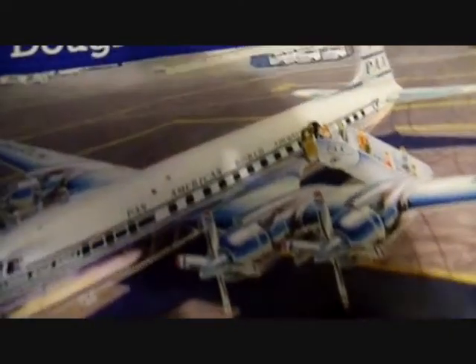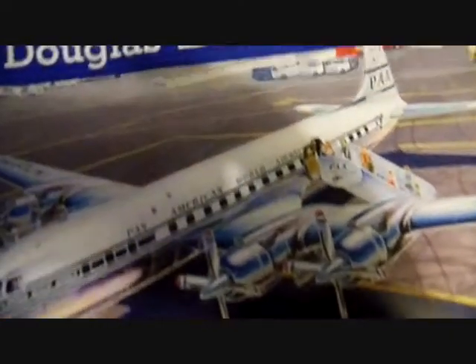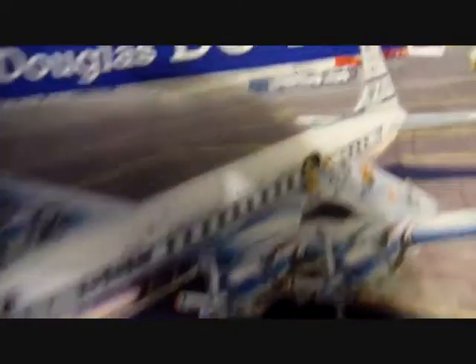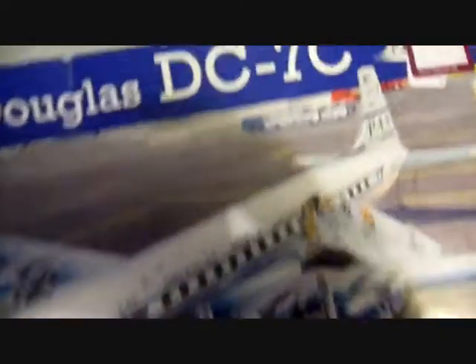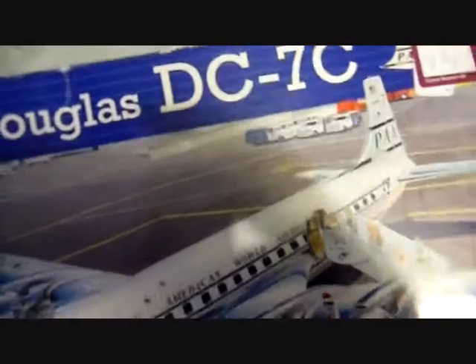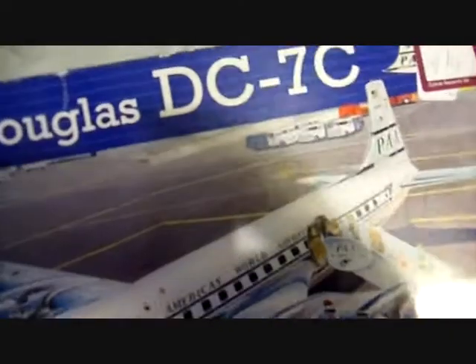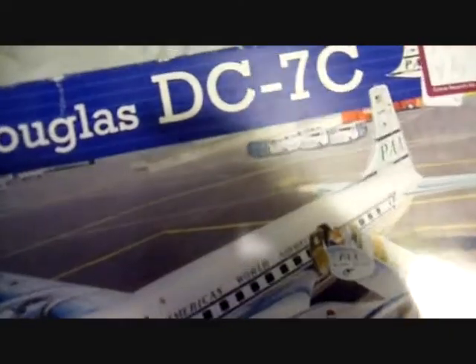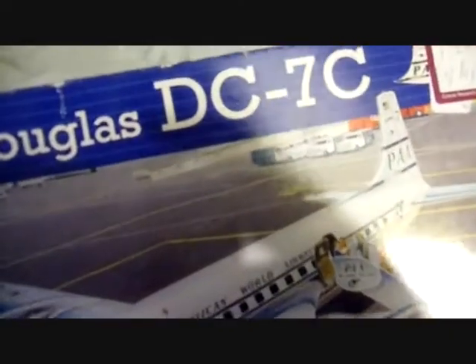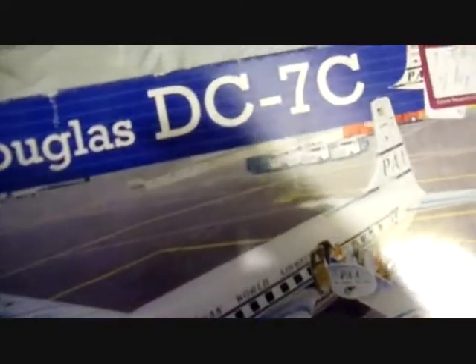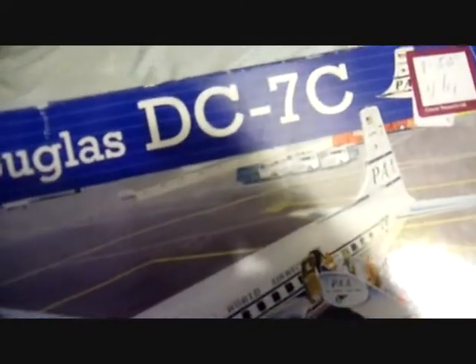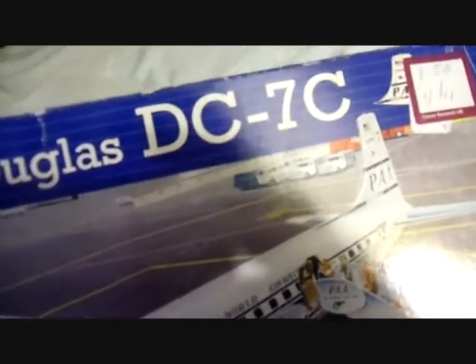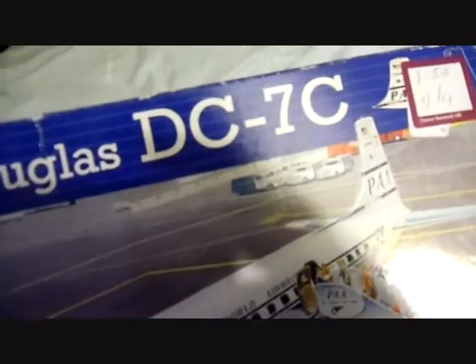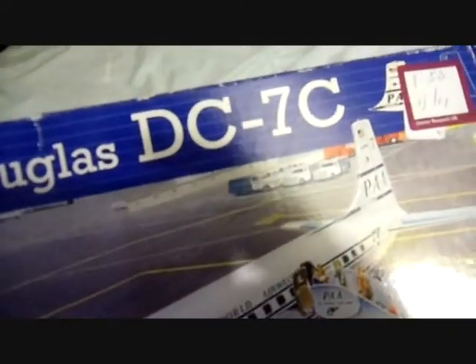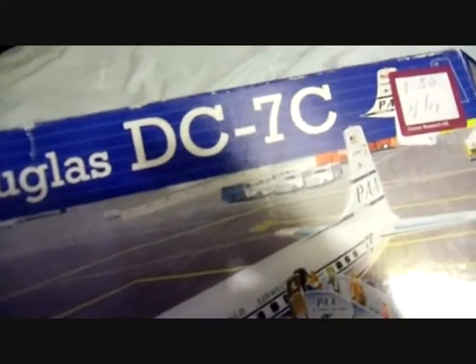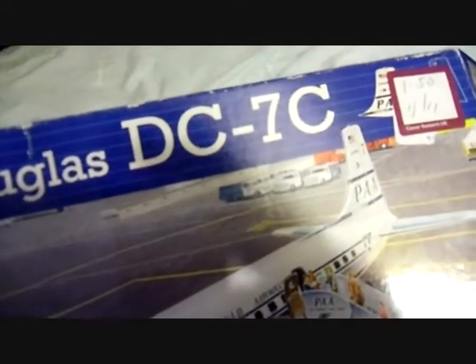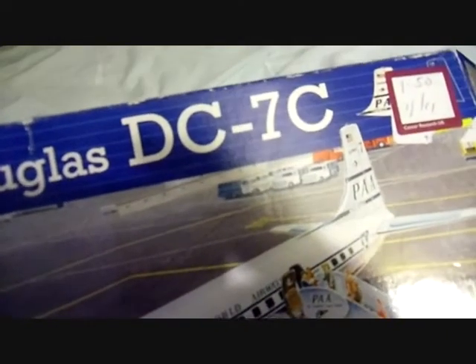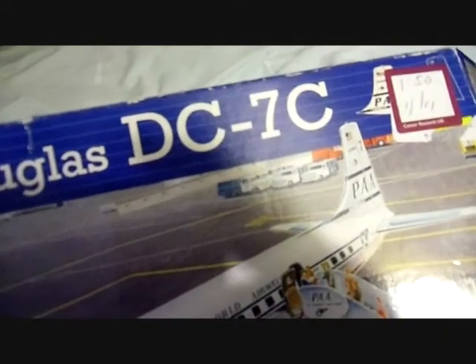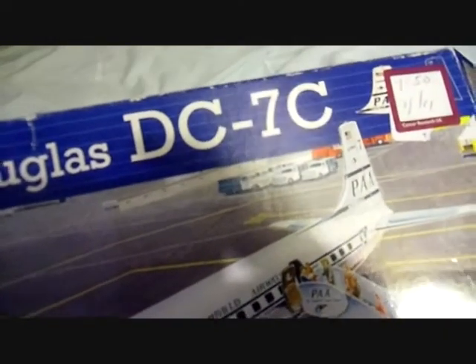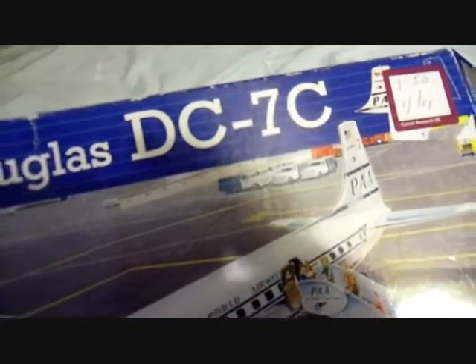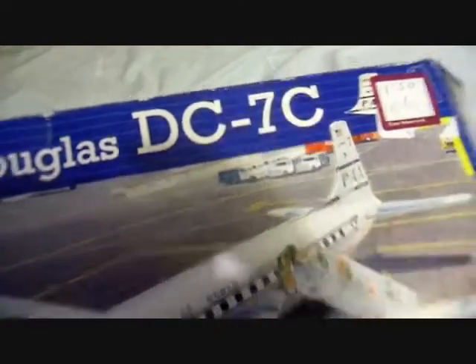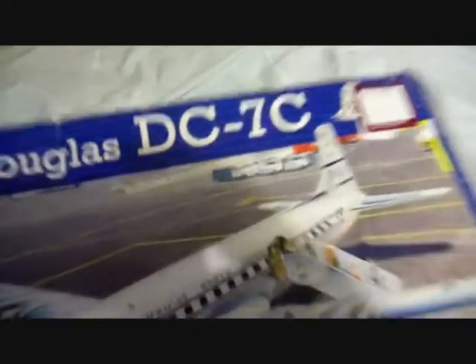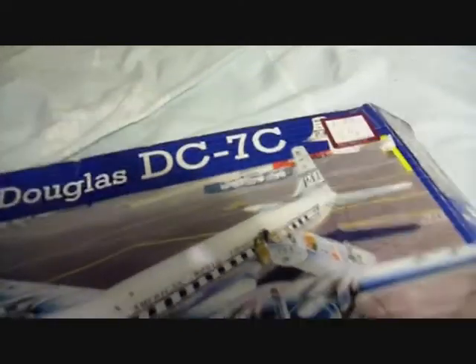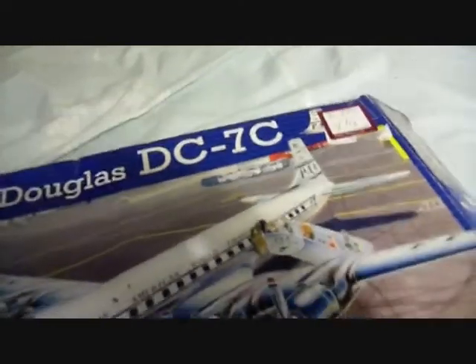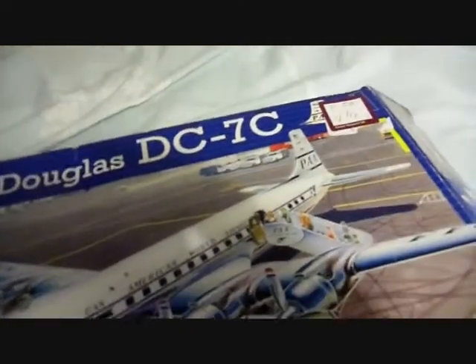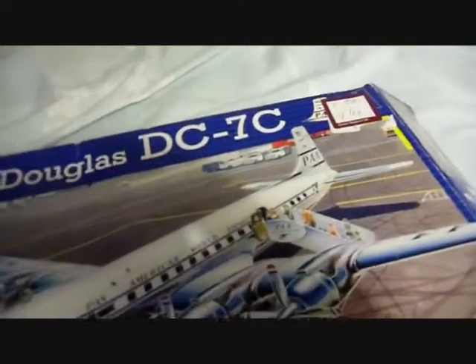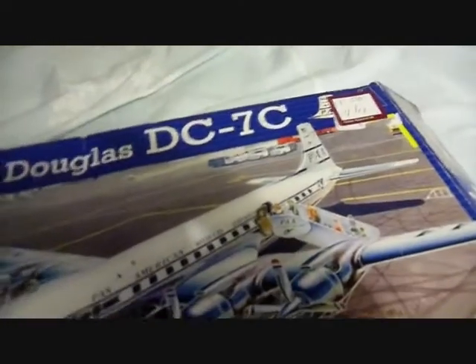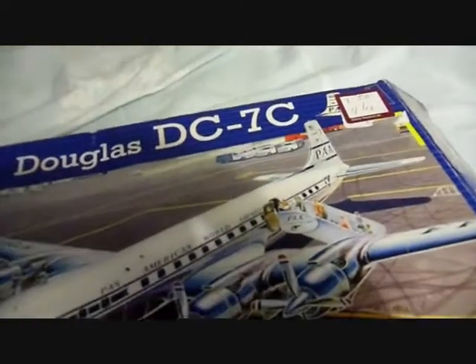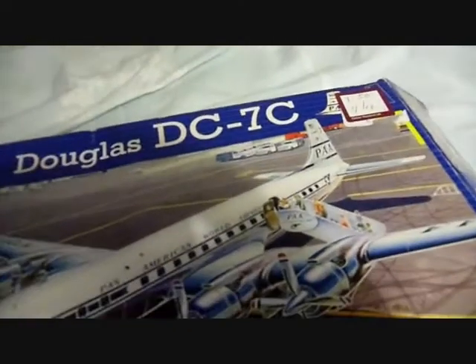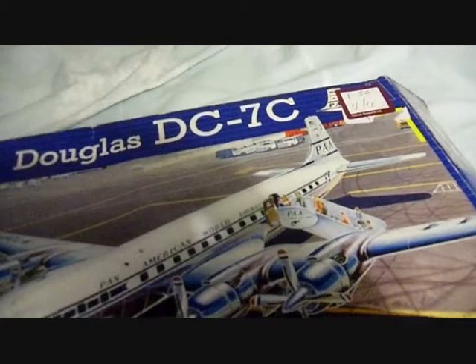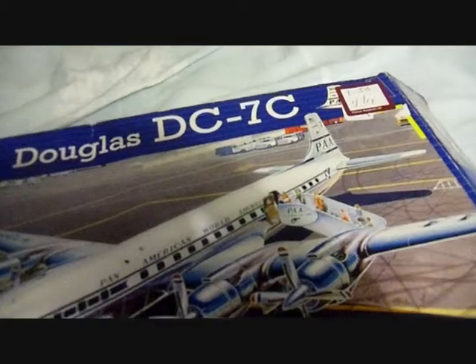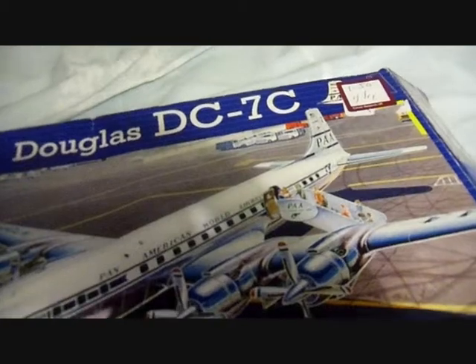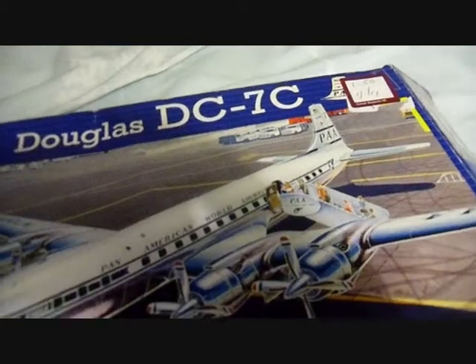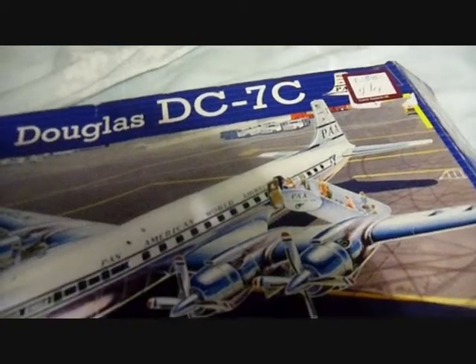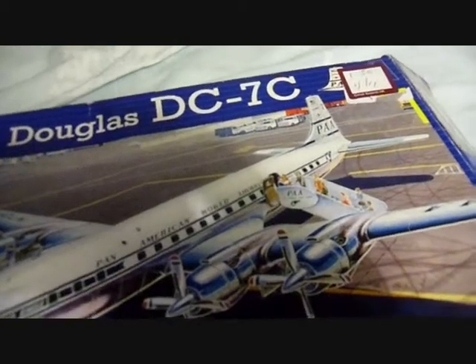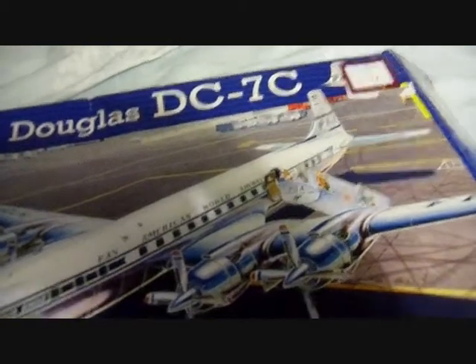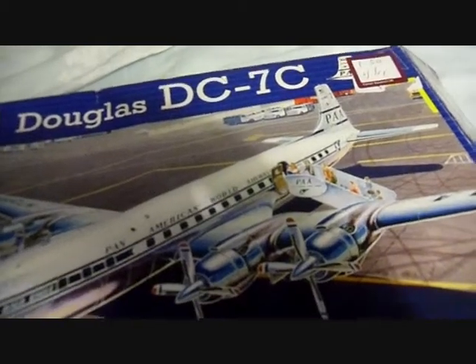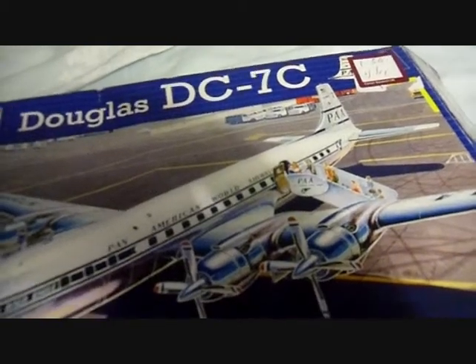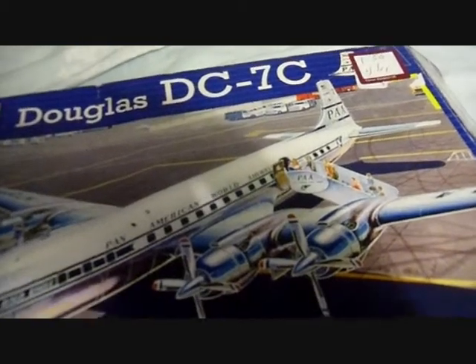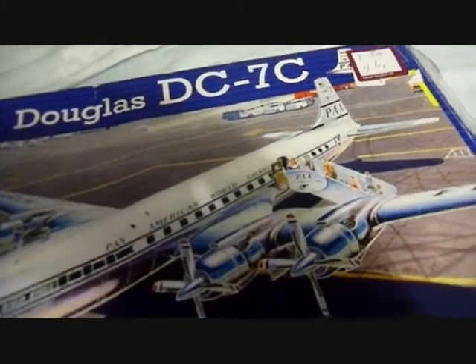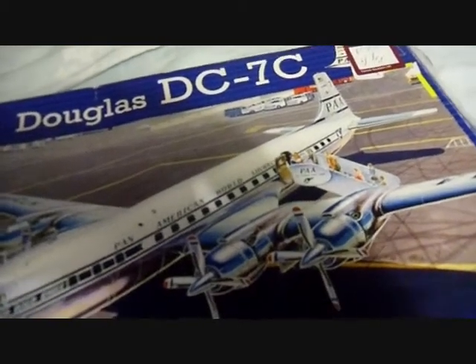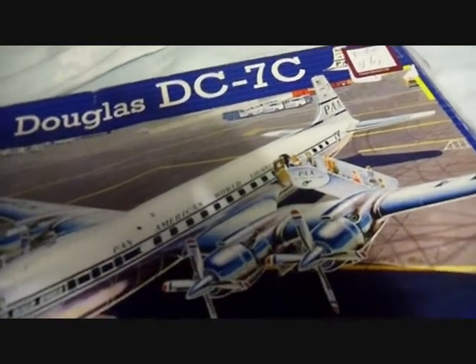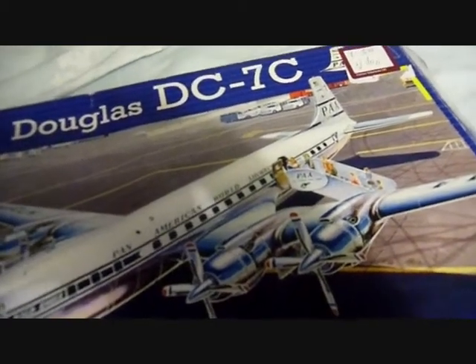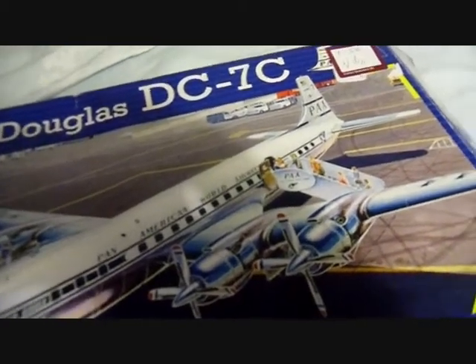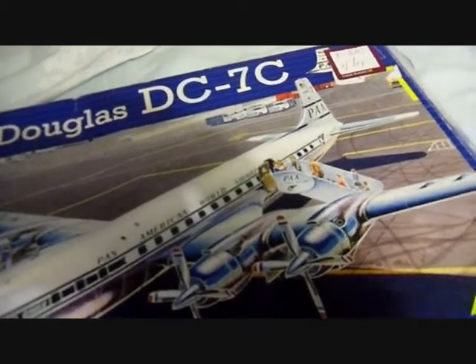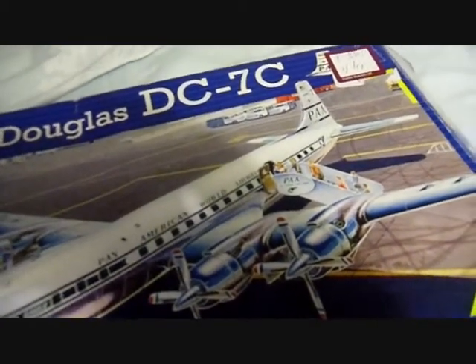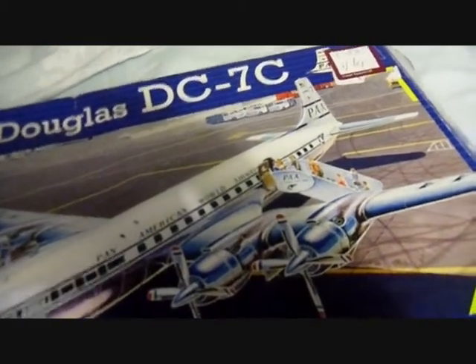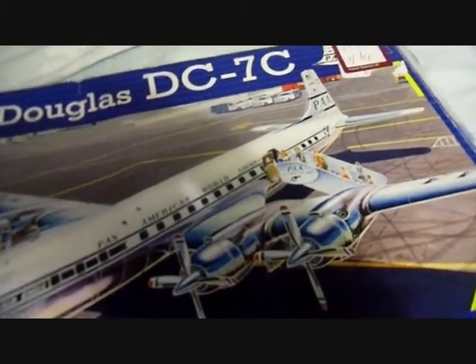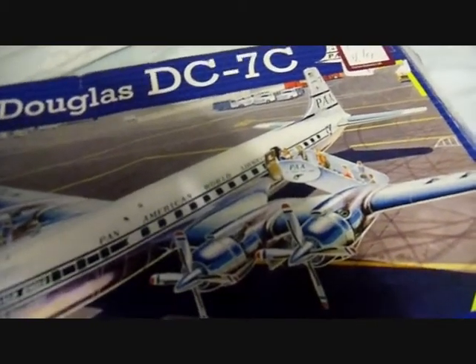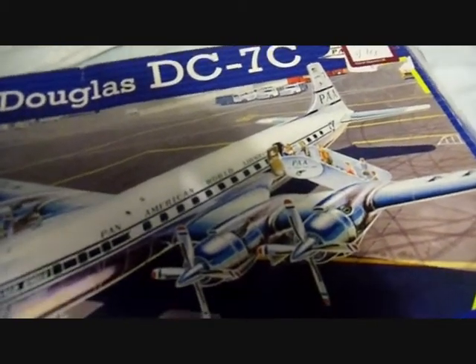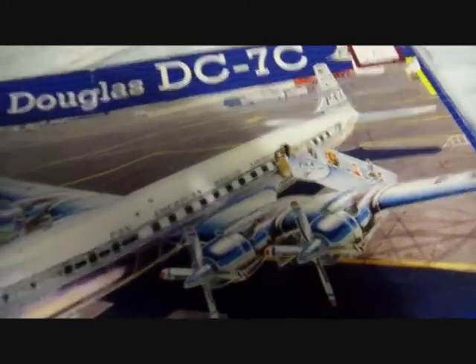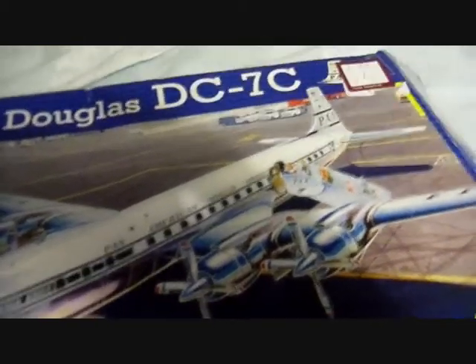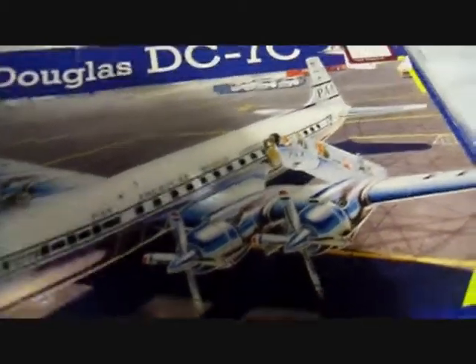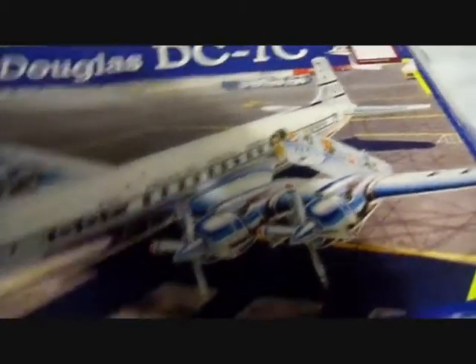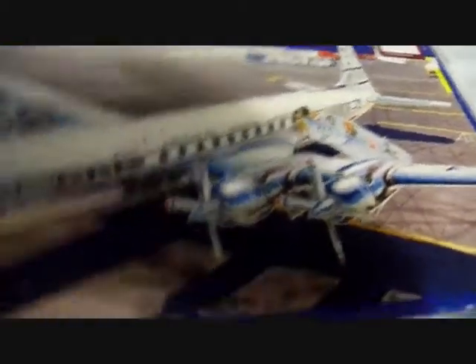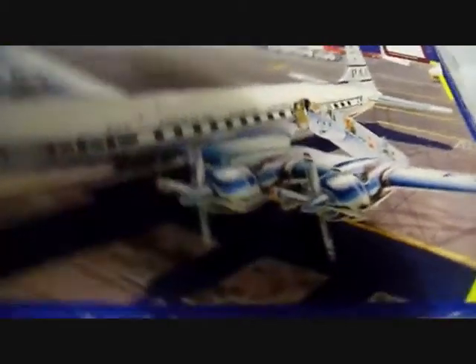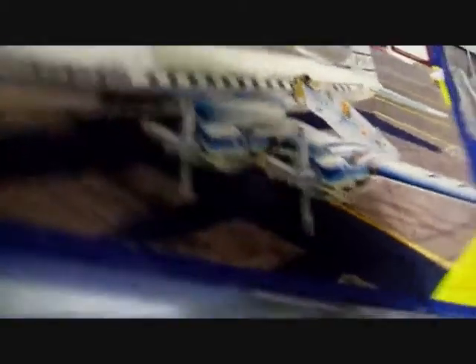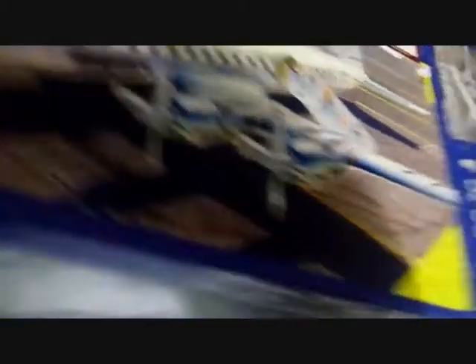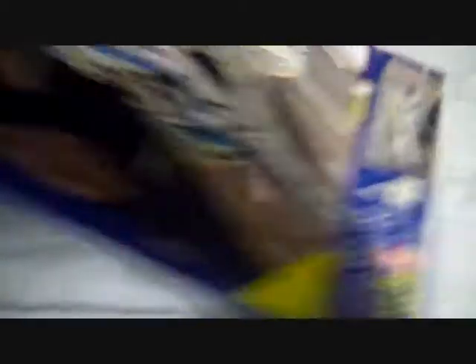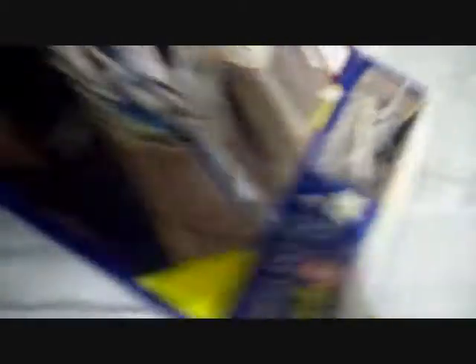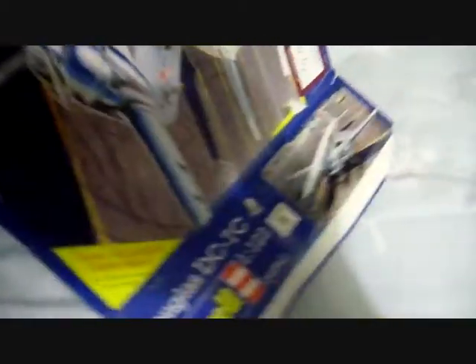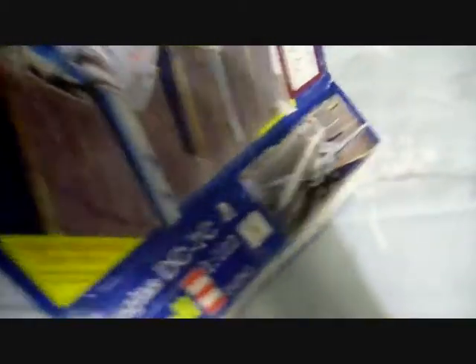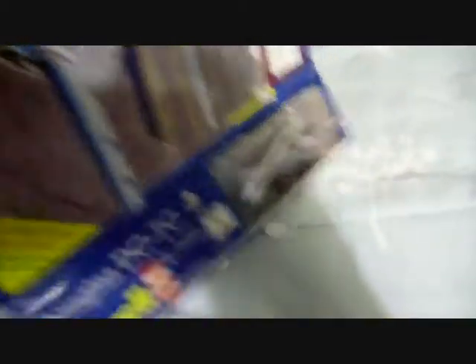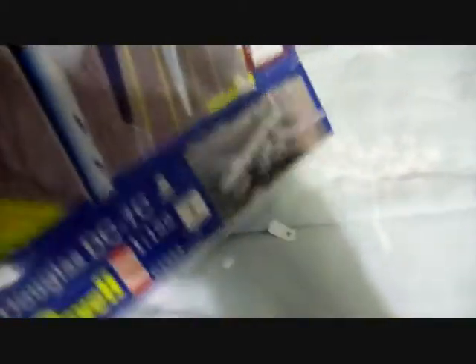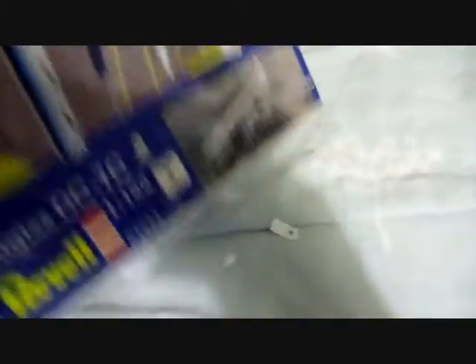The Douglas DC-7C is also from the second-hand shop. They're both £1.50 each.